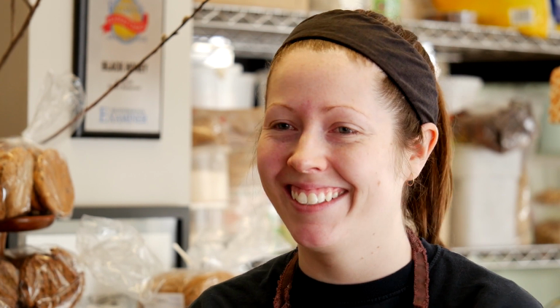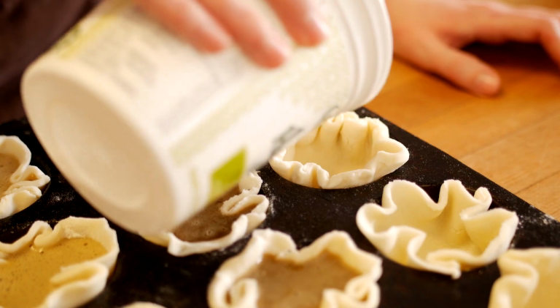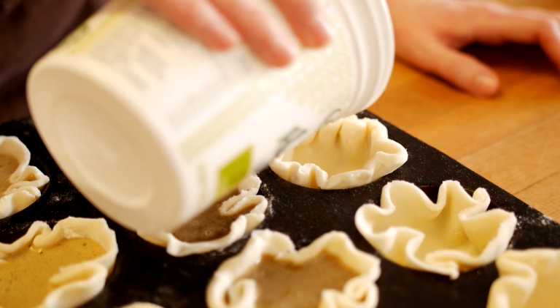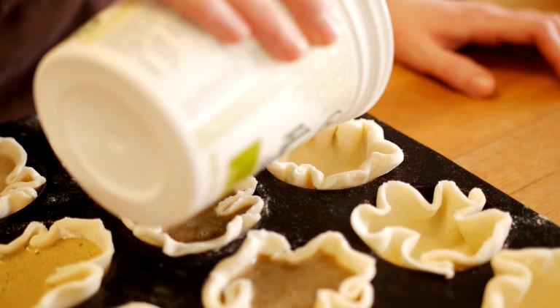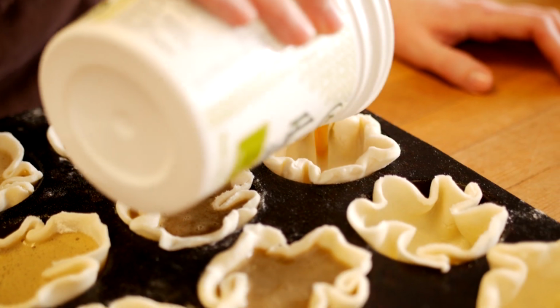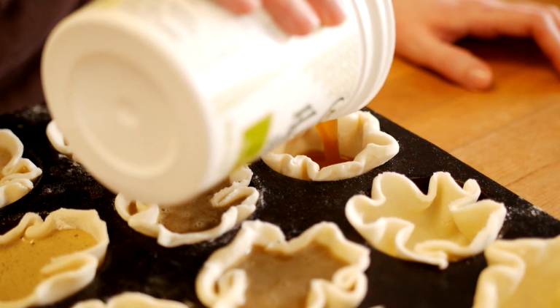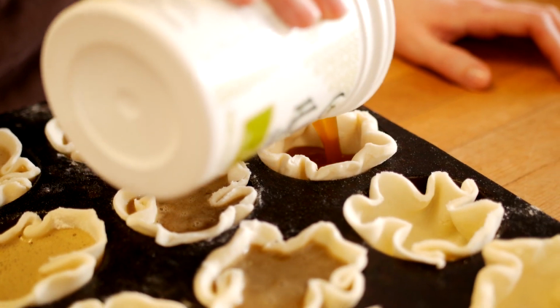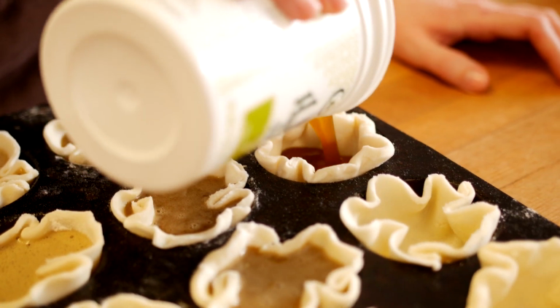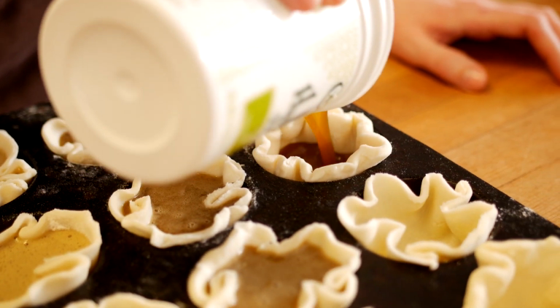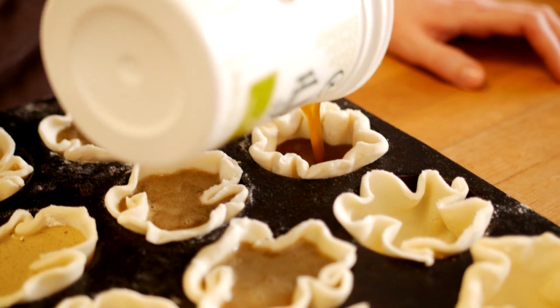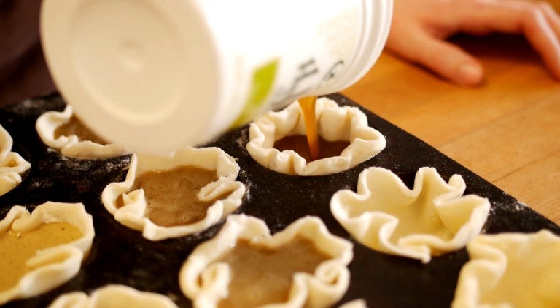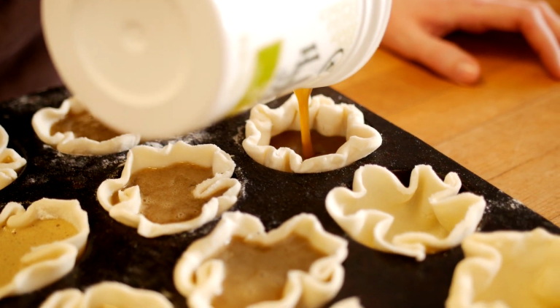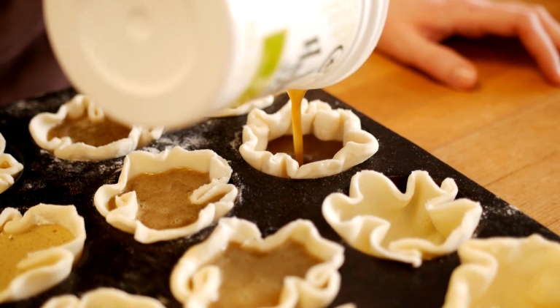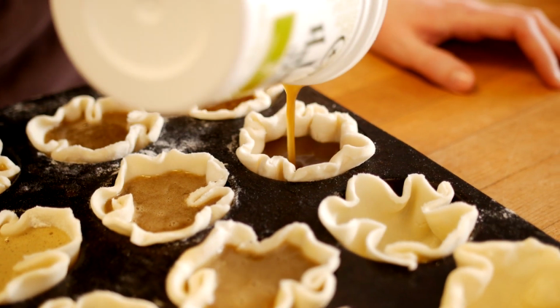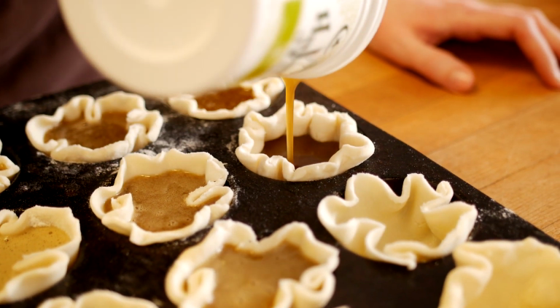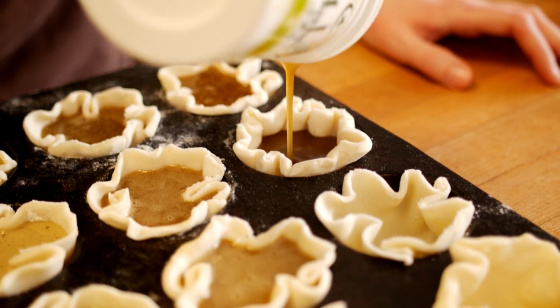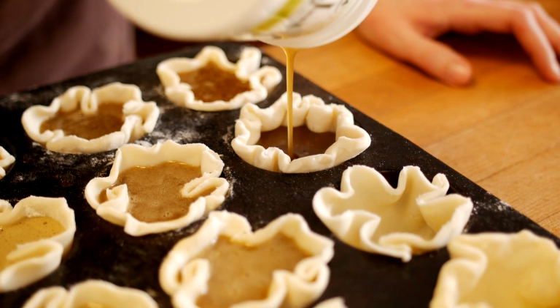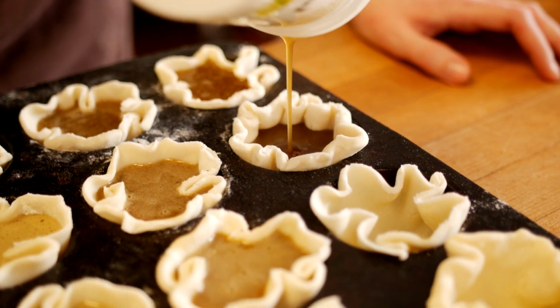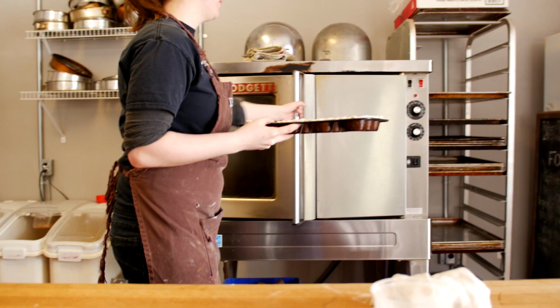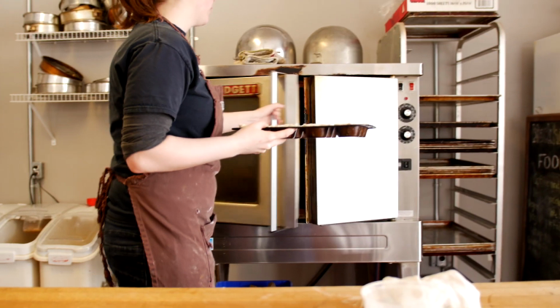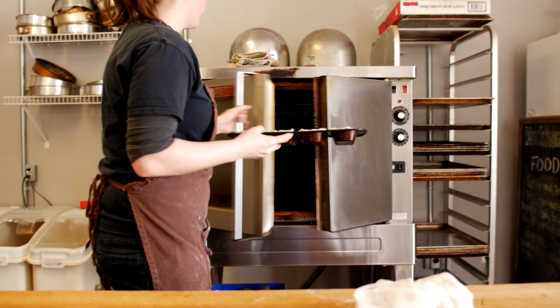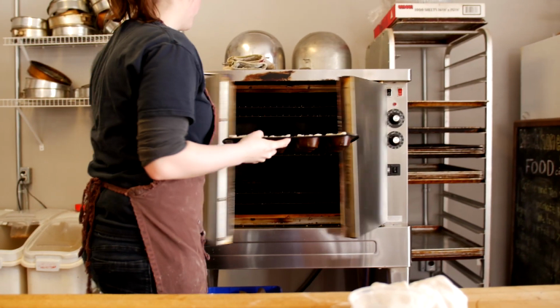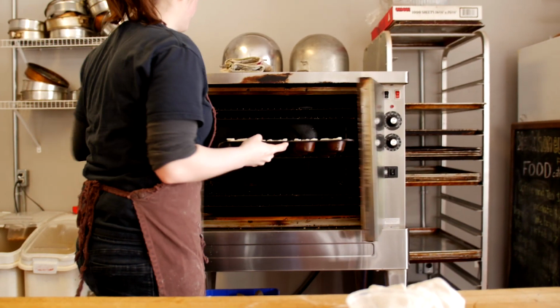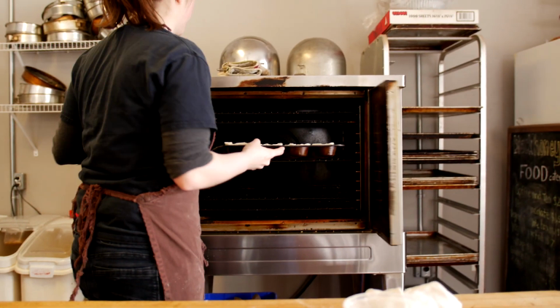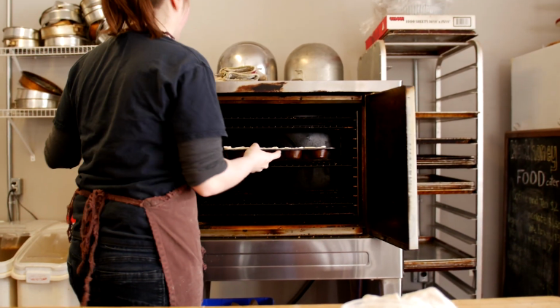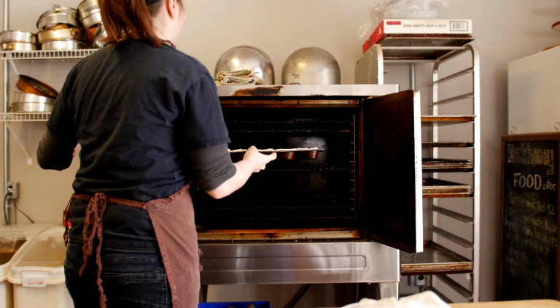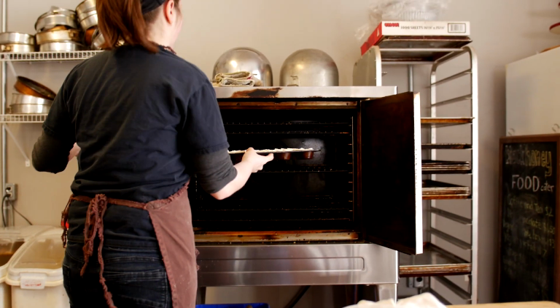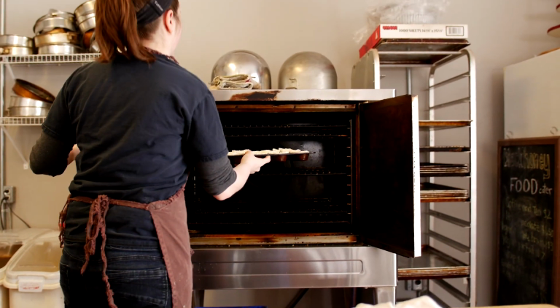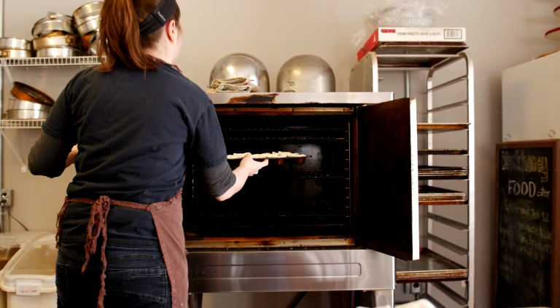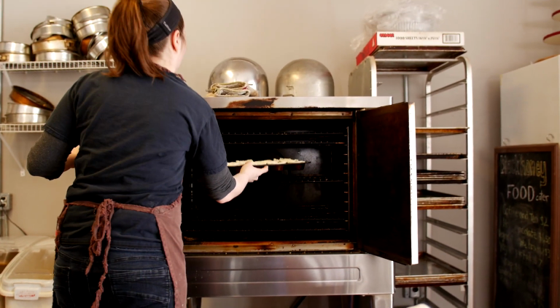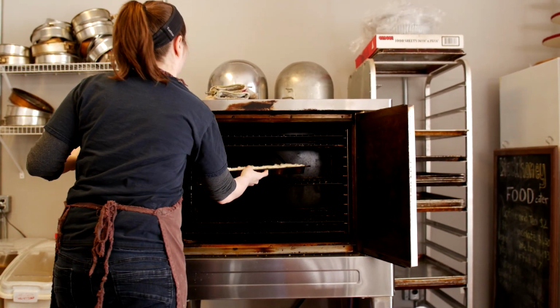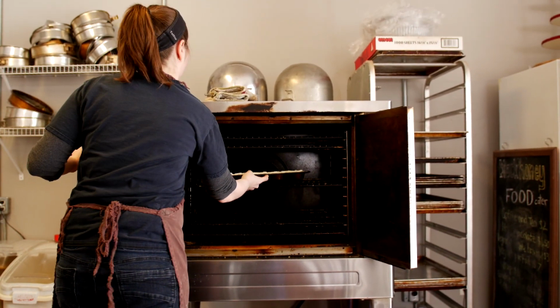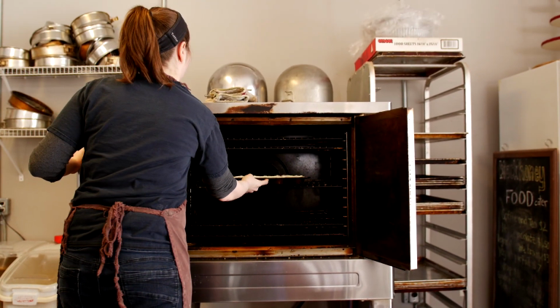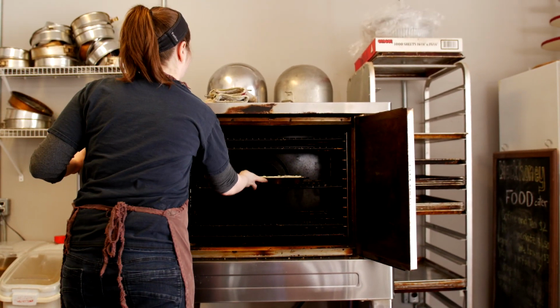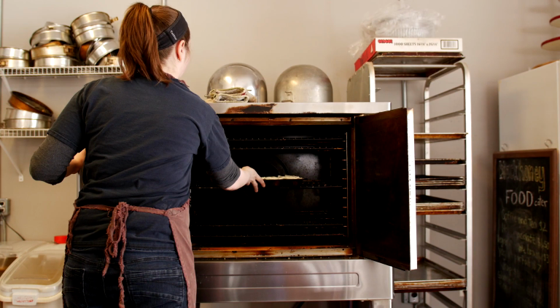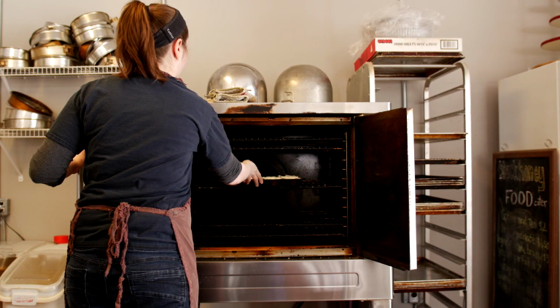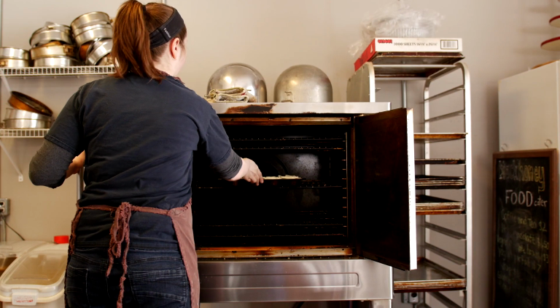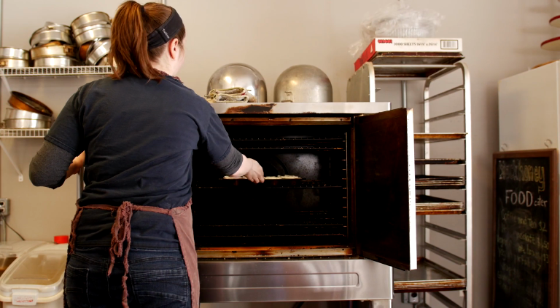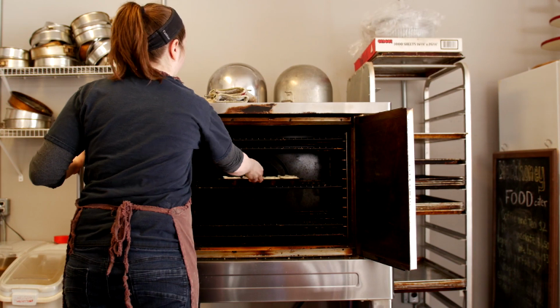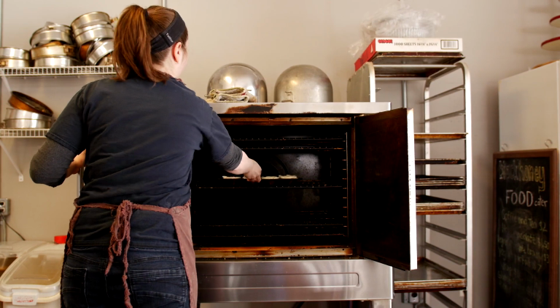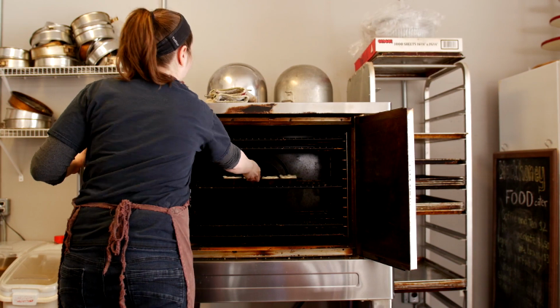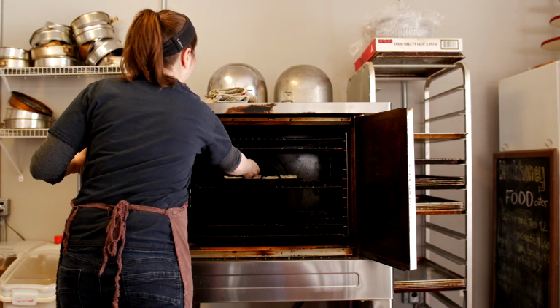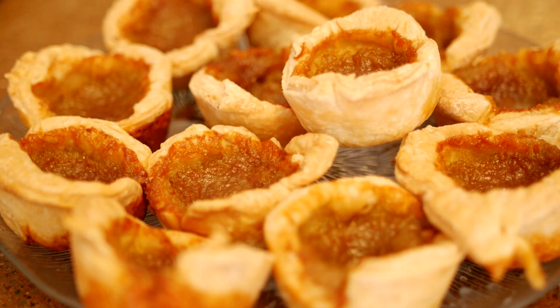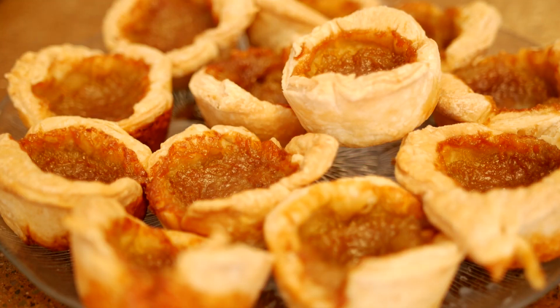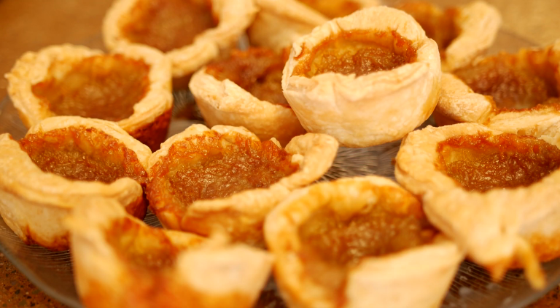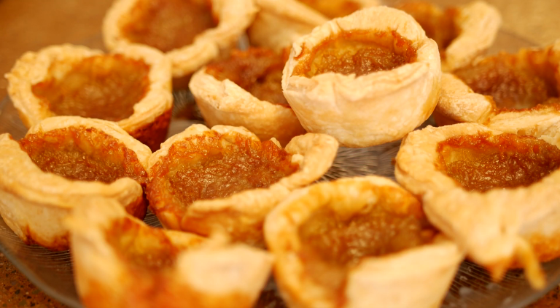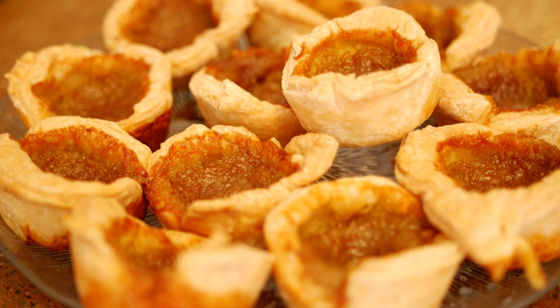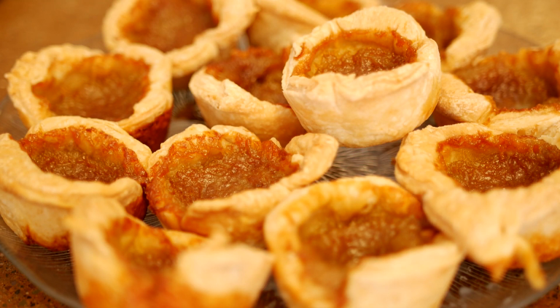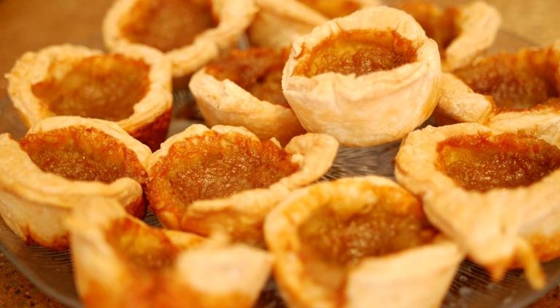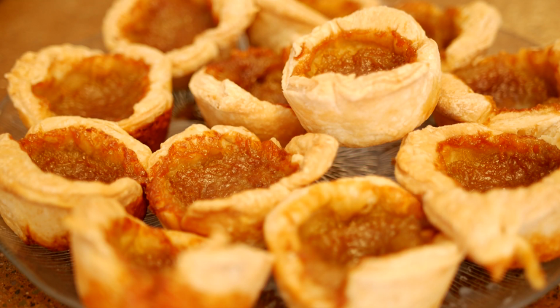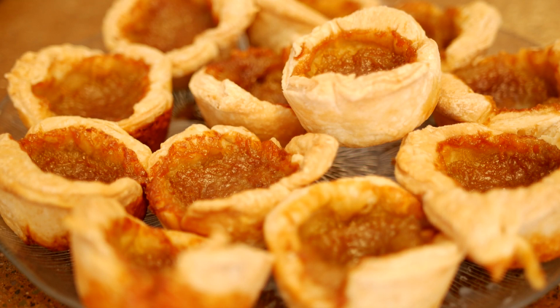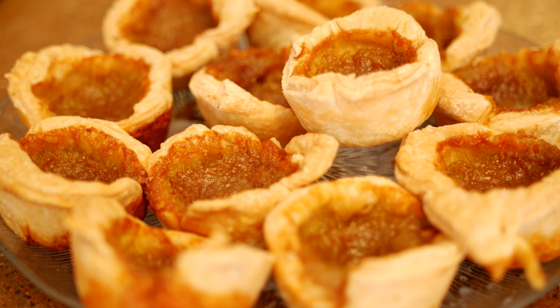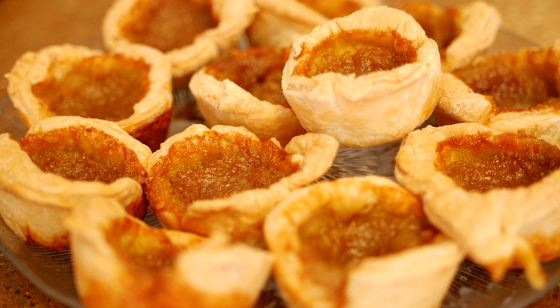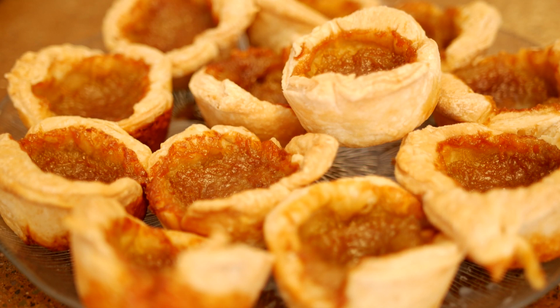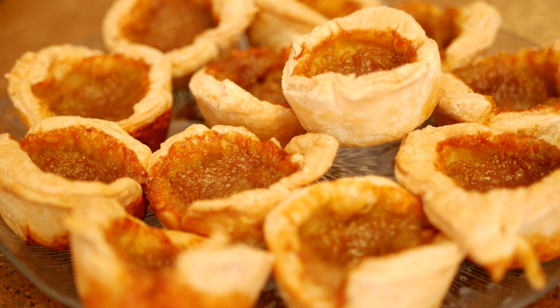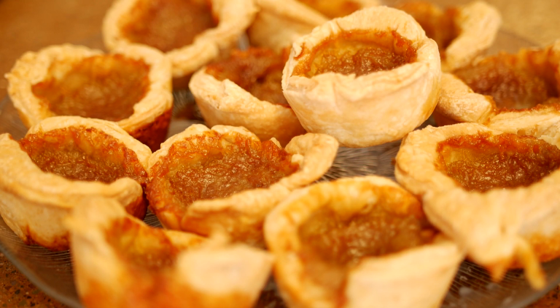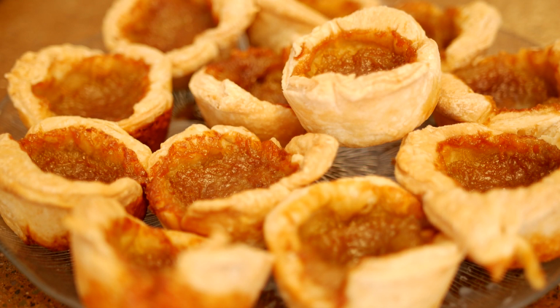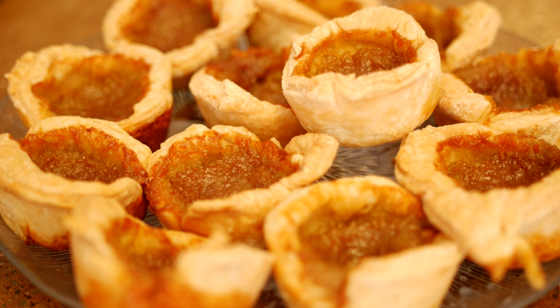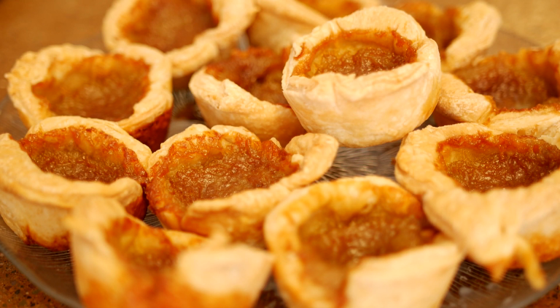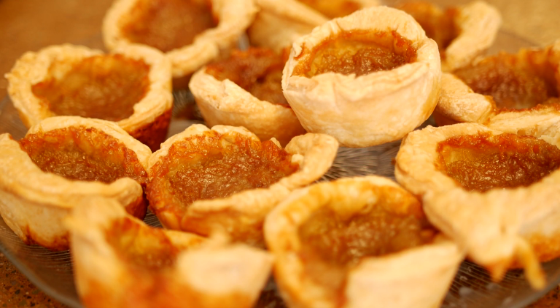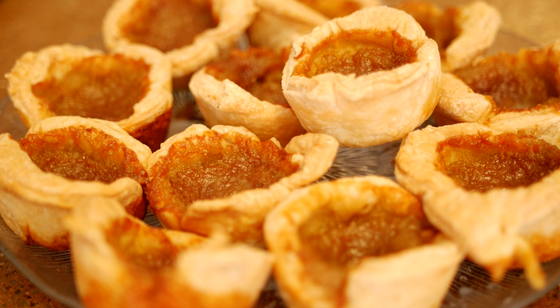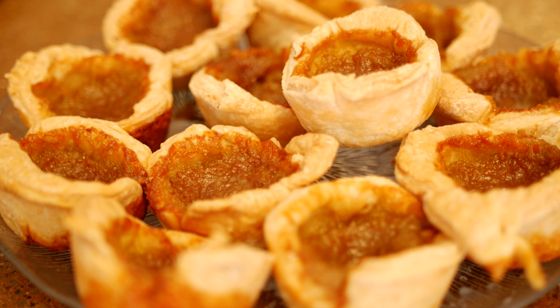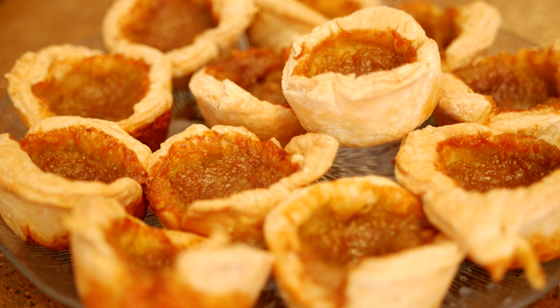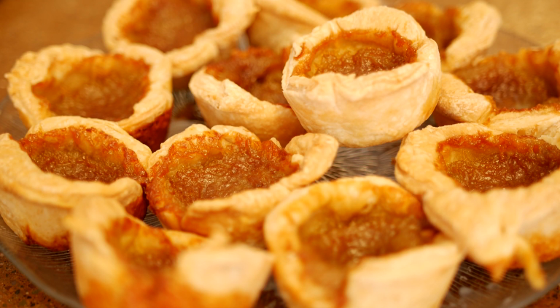We don't typically put raisins or nuts in it. We can always pre-order them that way if you prefer, but we're kind of purists here at Black Honey.